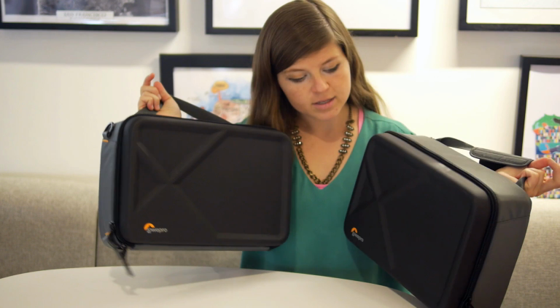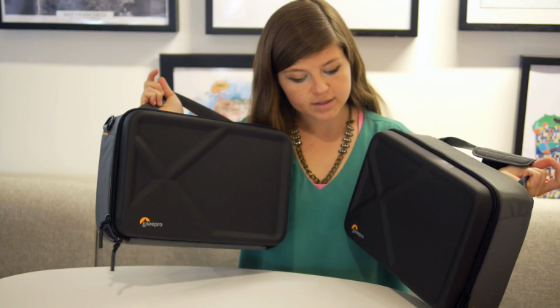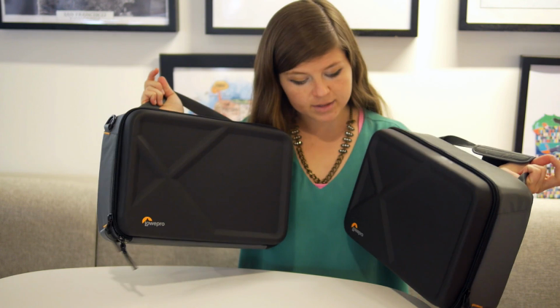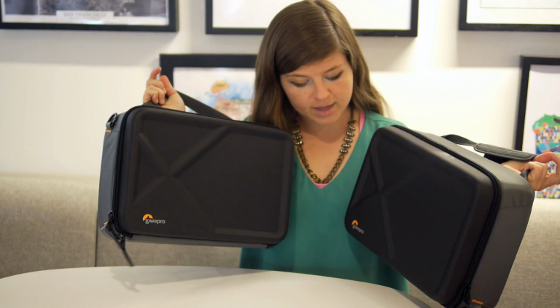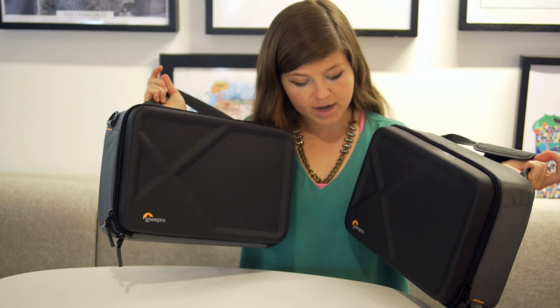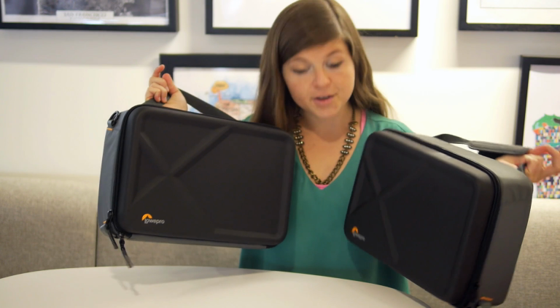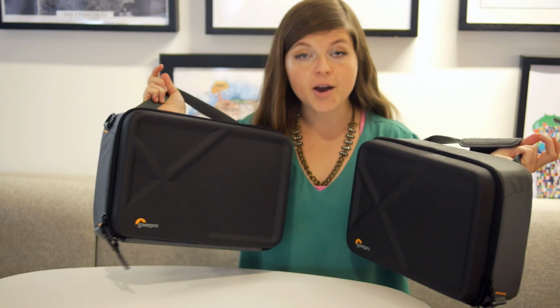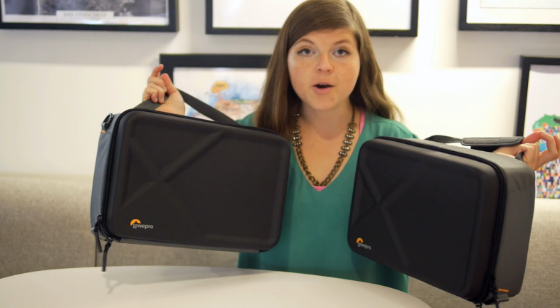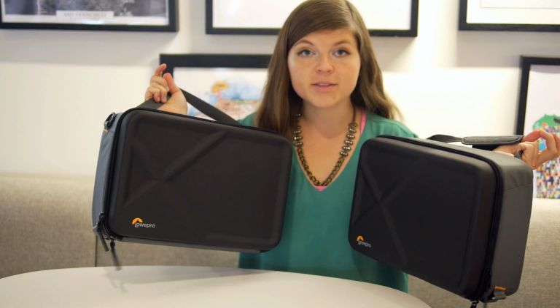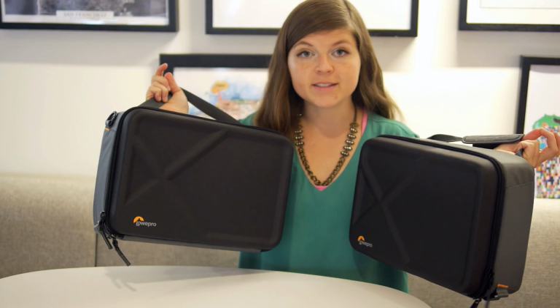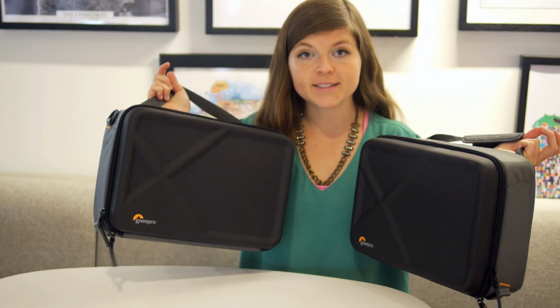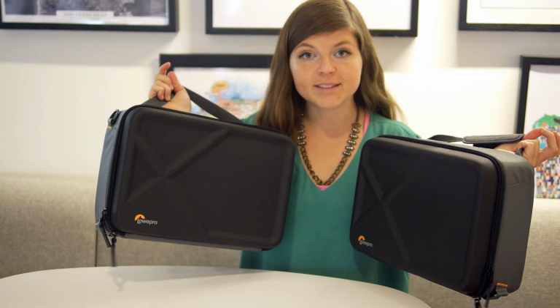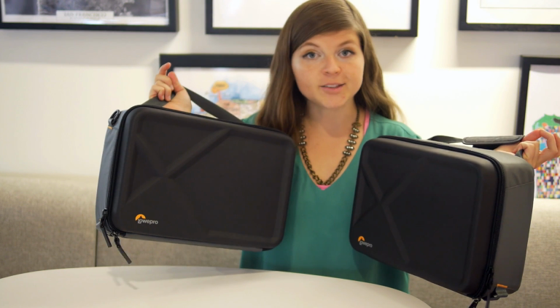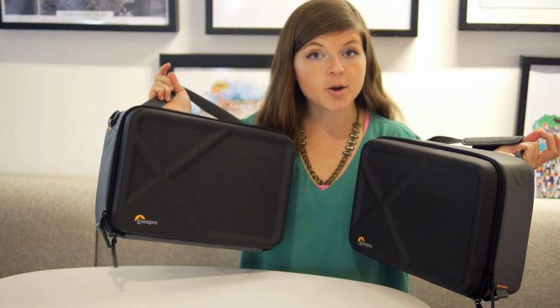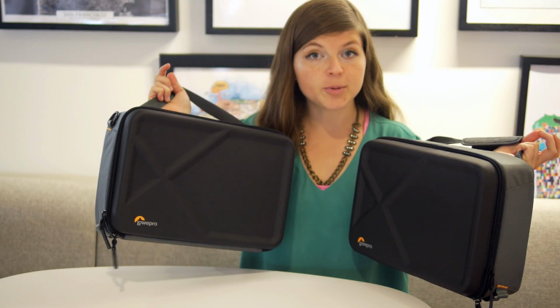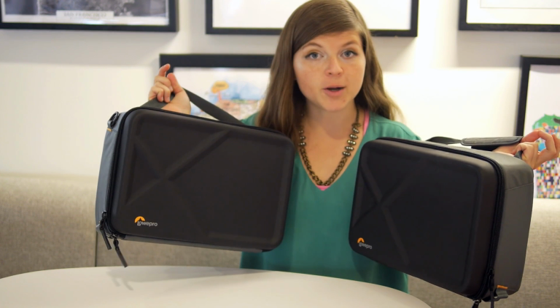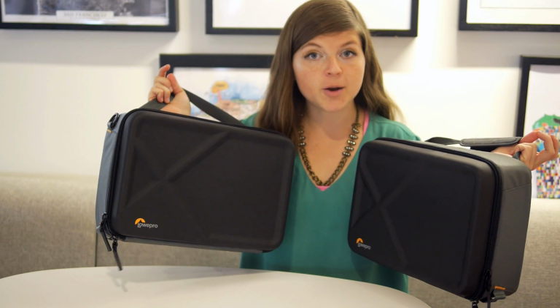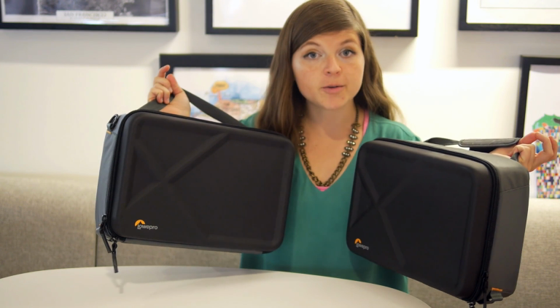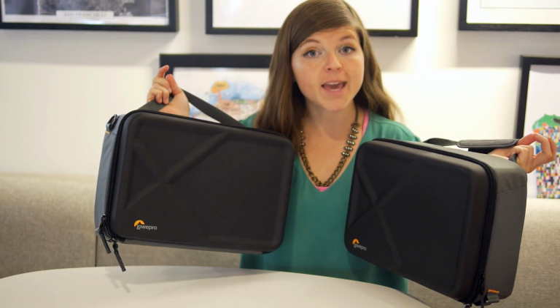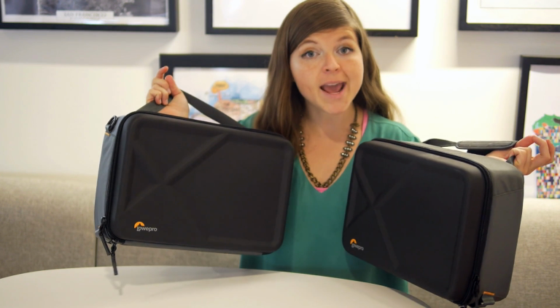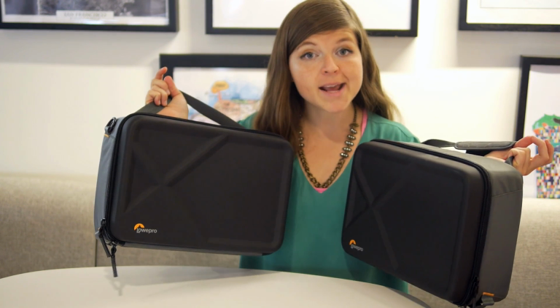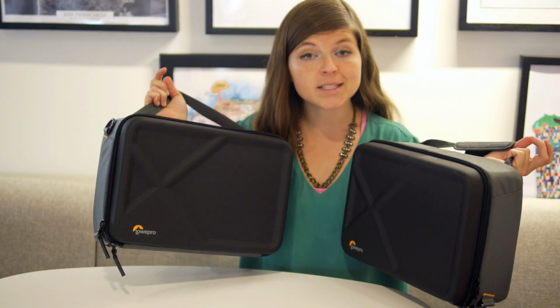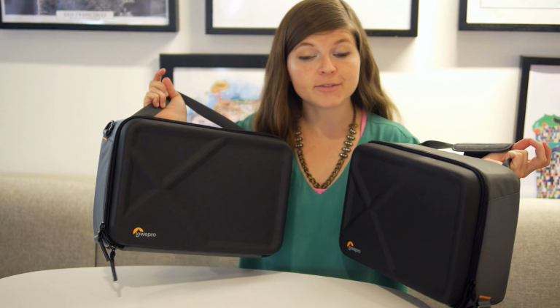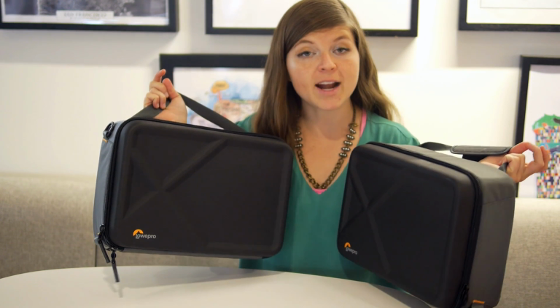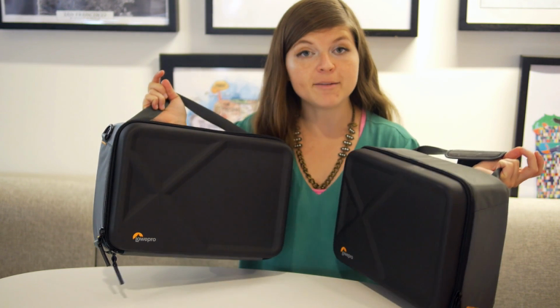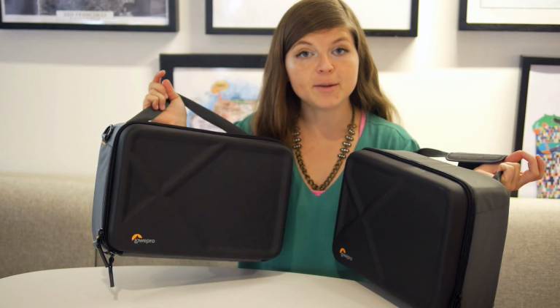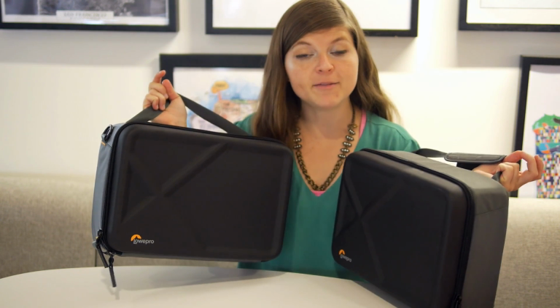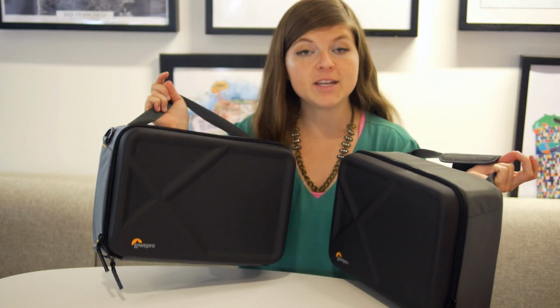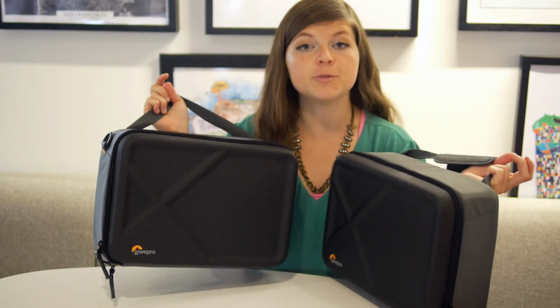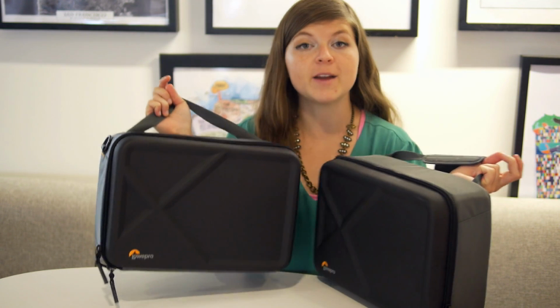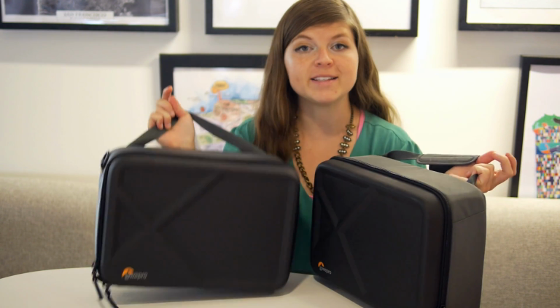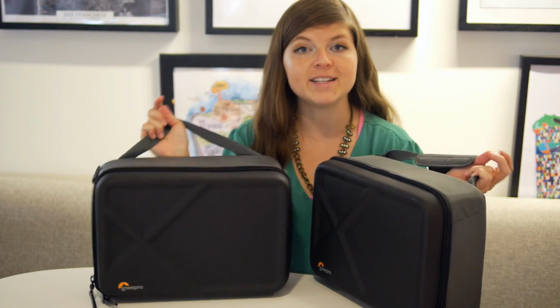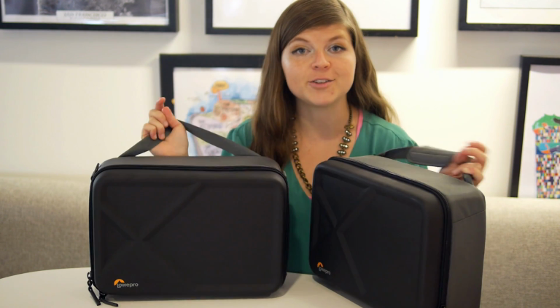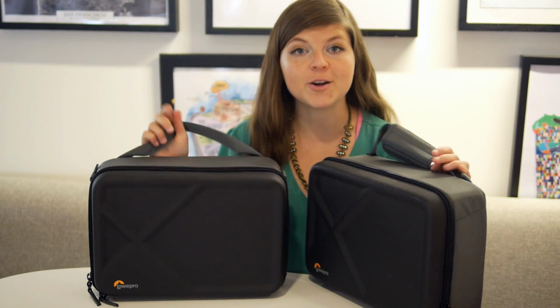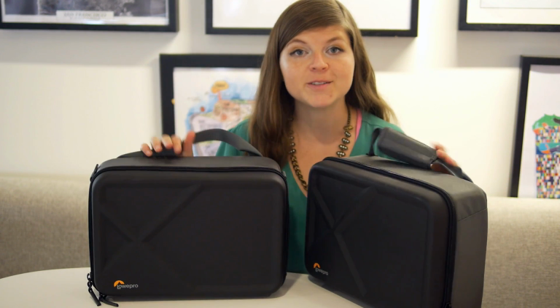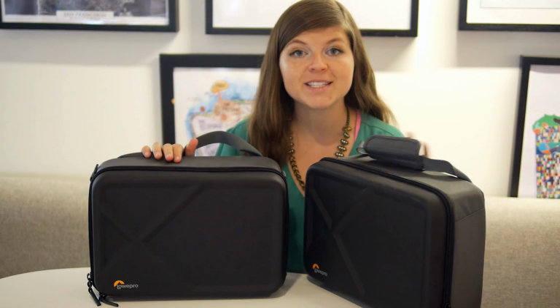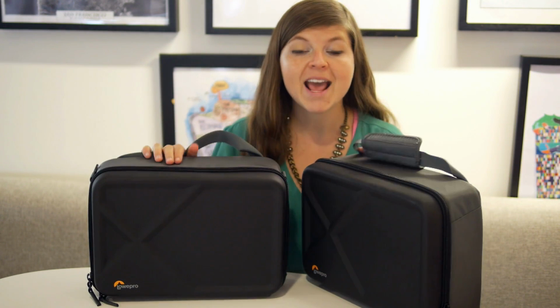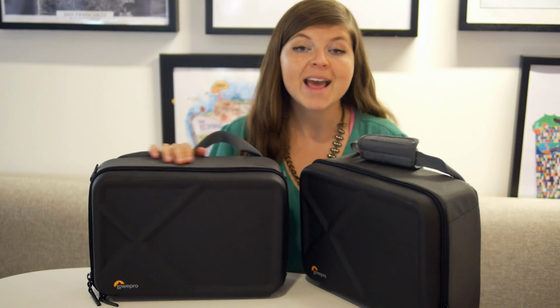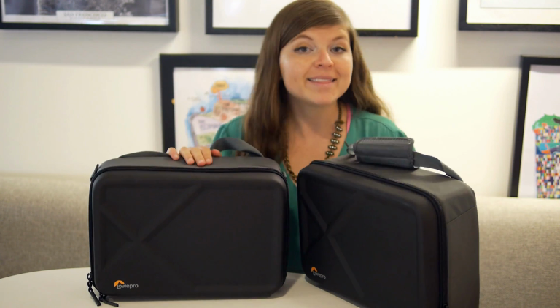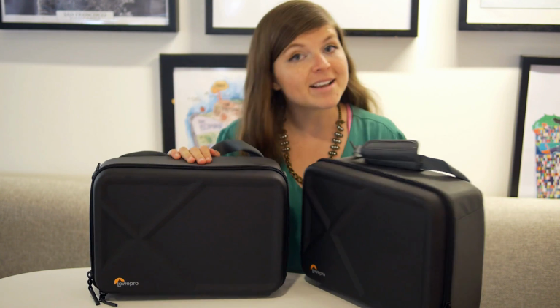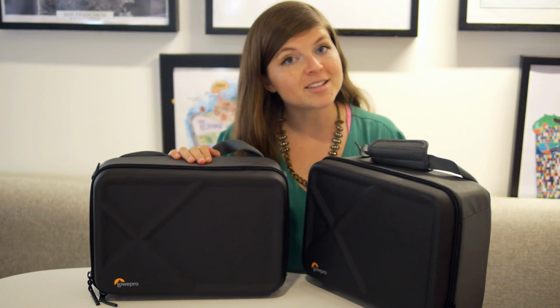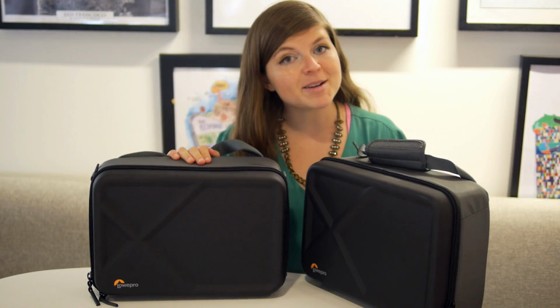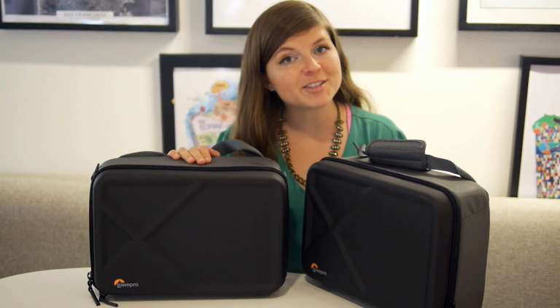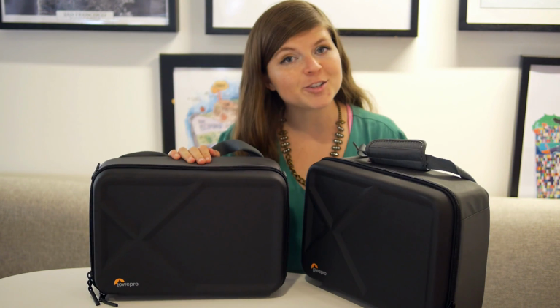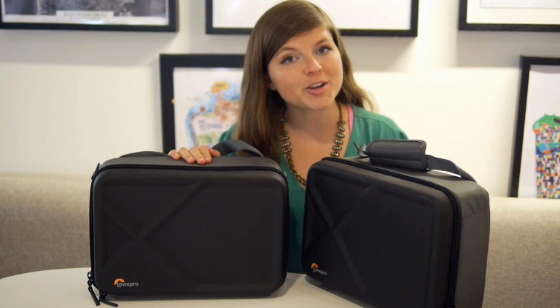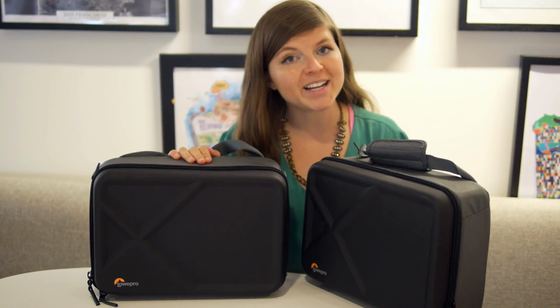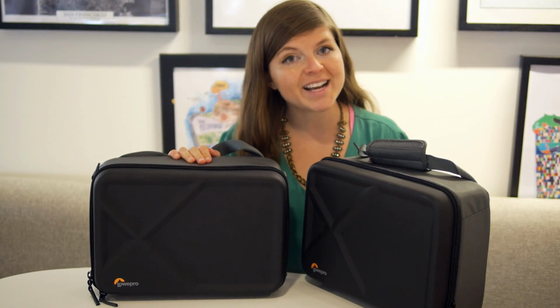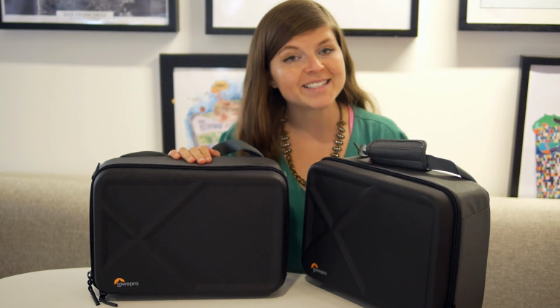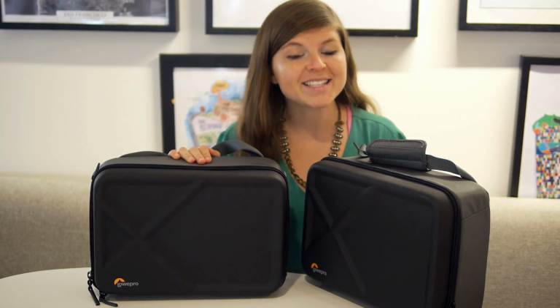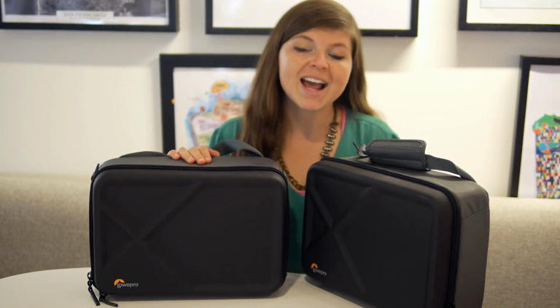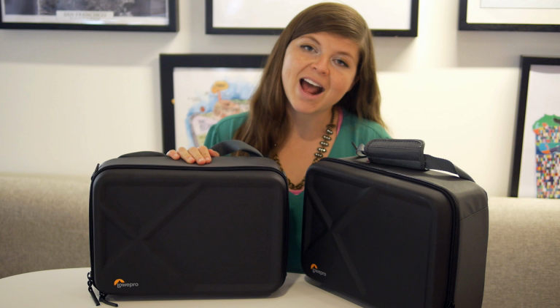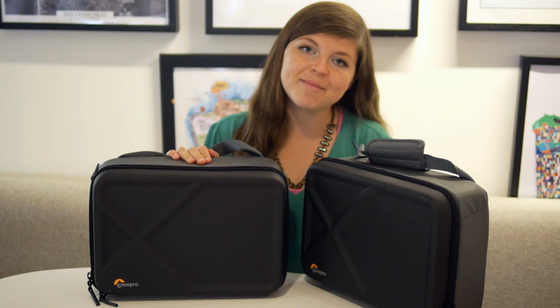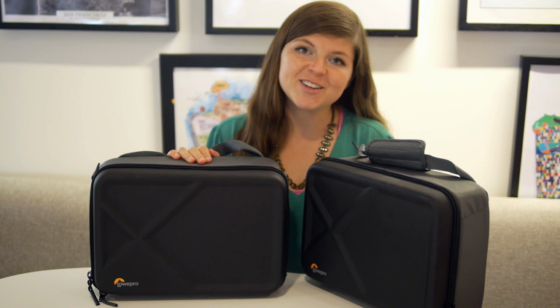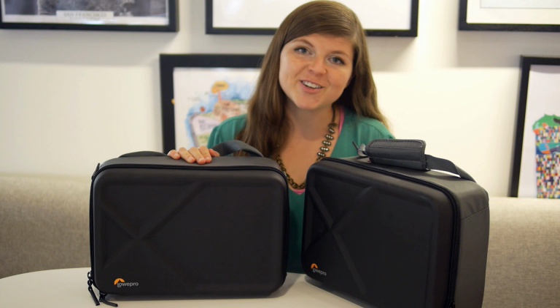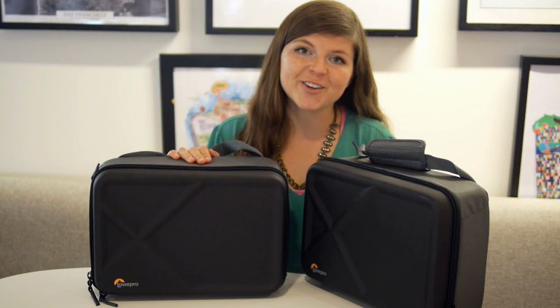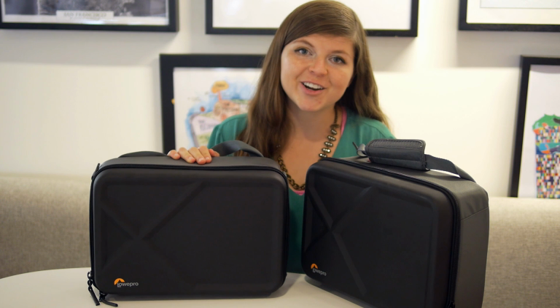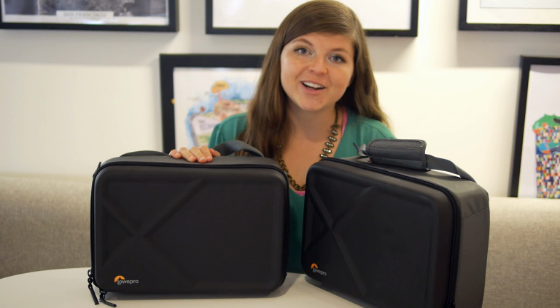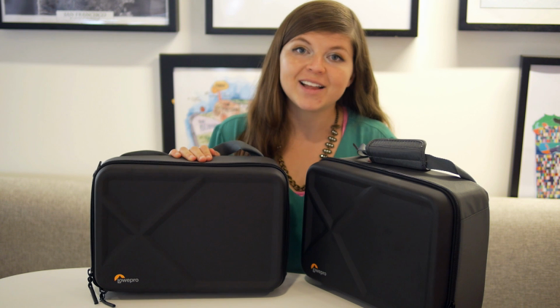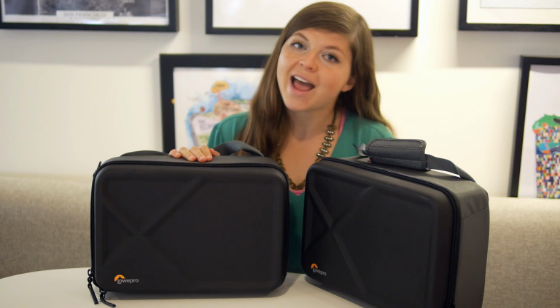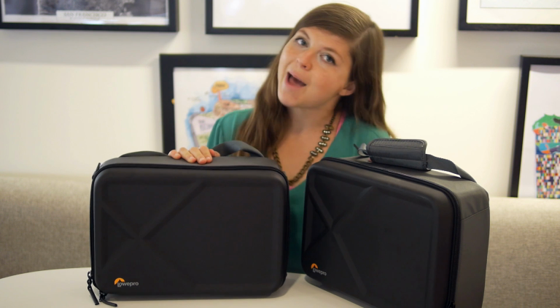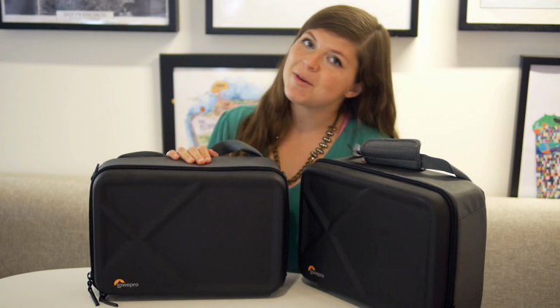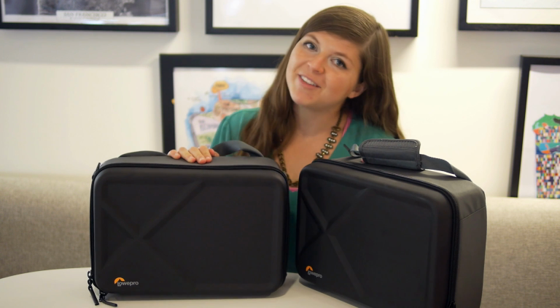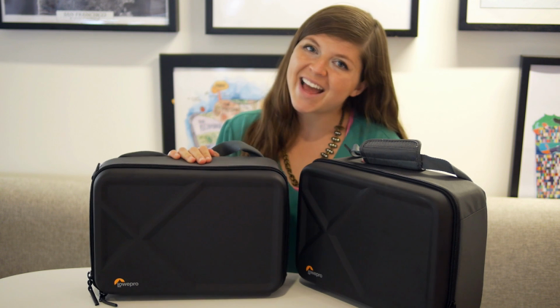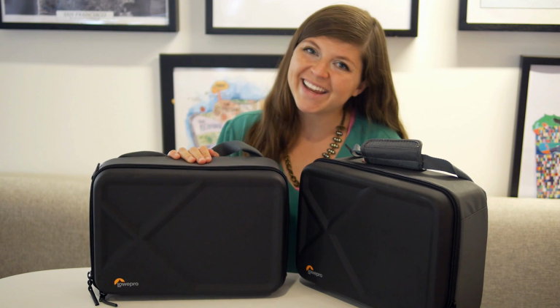There you go. This is the Lowepro case for FPV racing drones. Thanks so much for joining us. I'm the Drone Girl — happy flying!